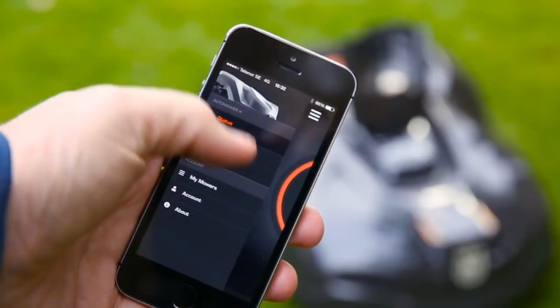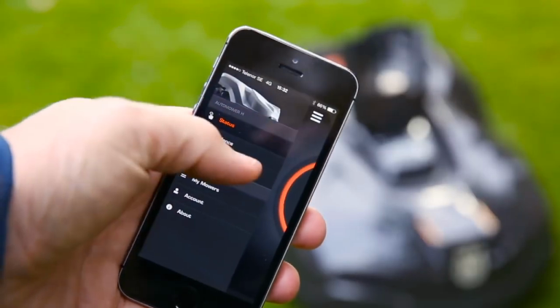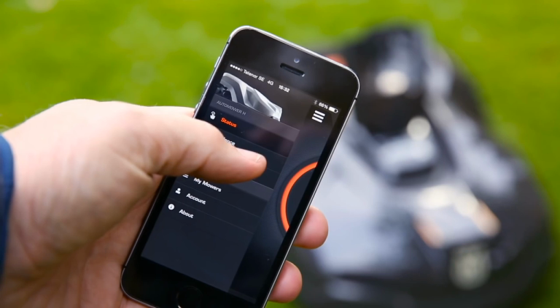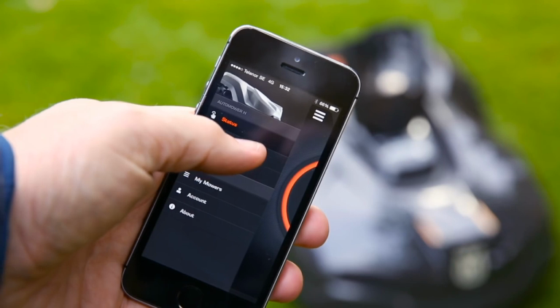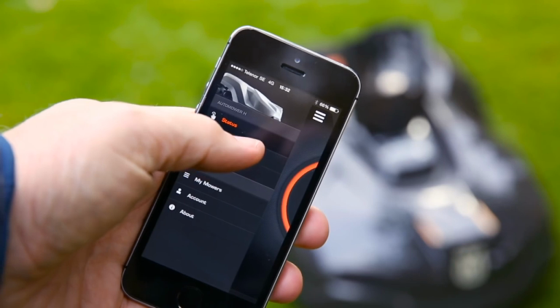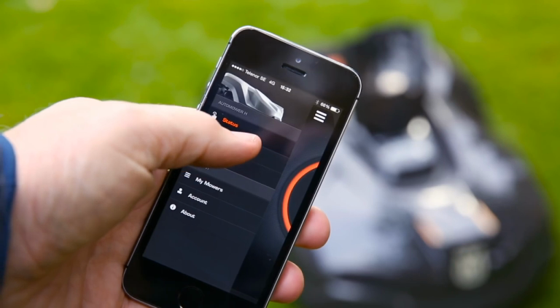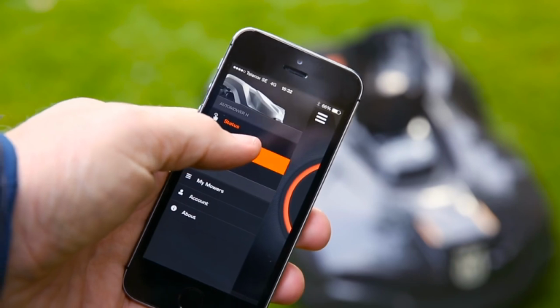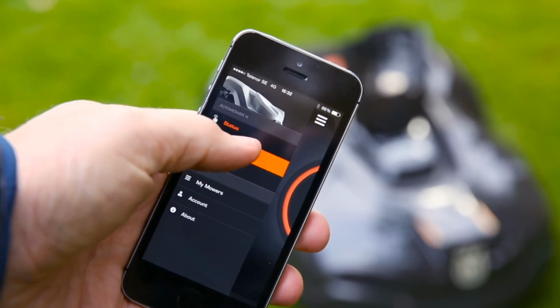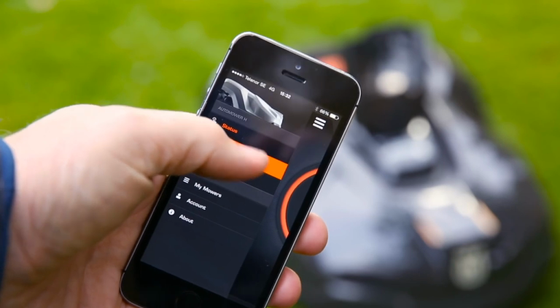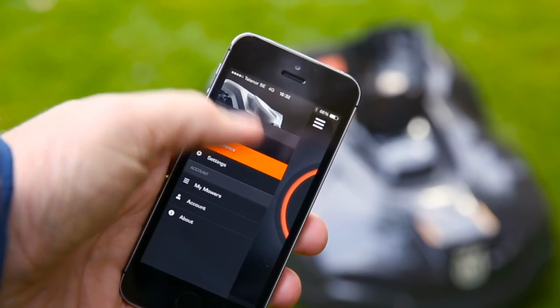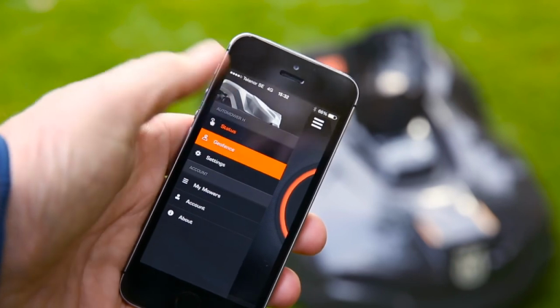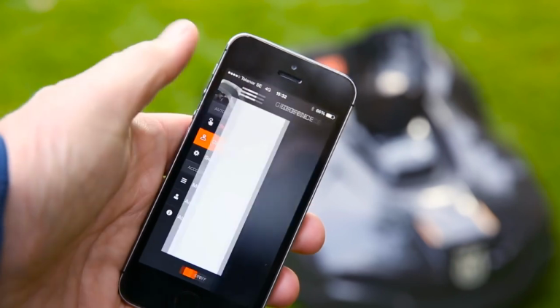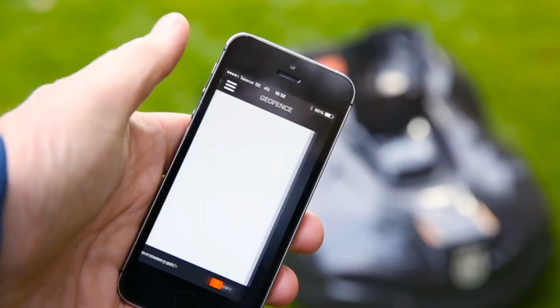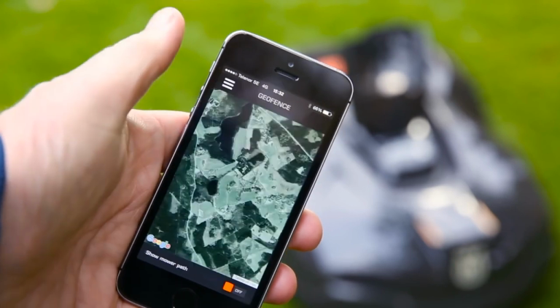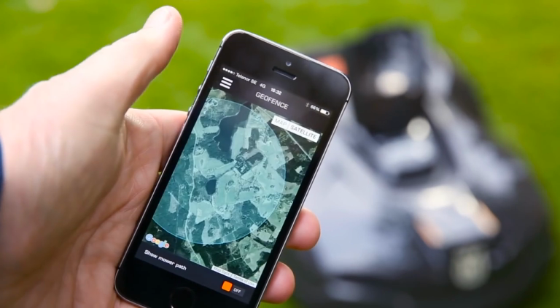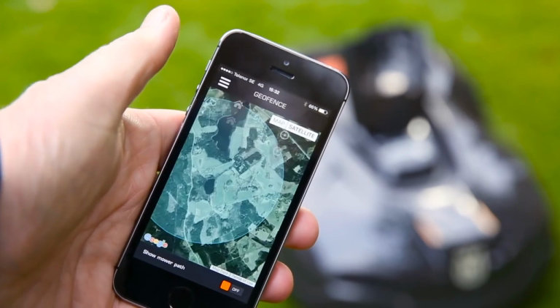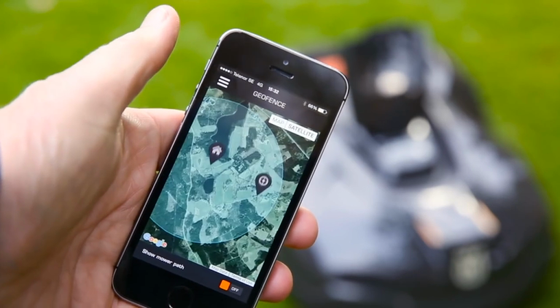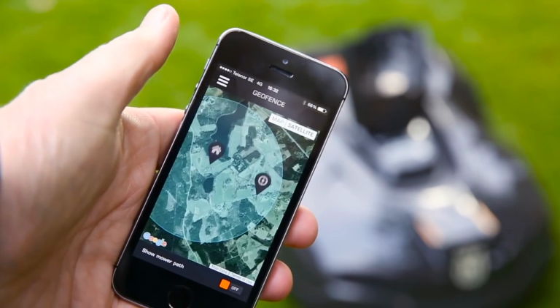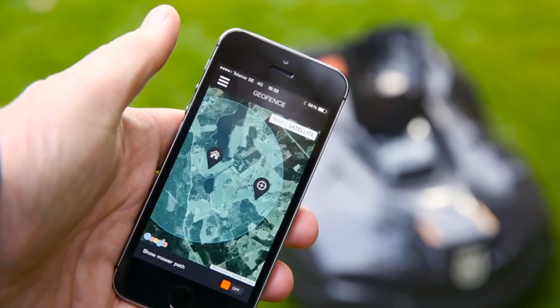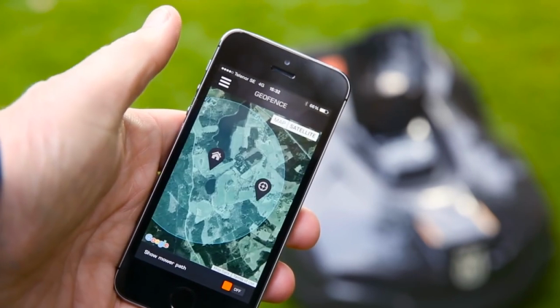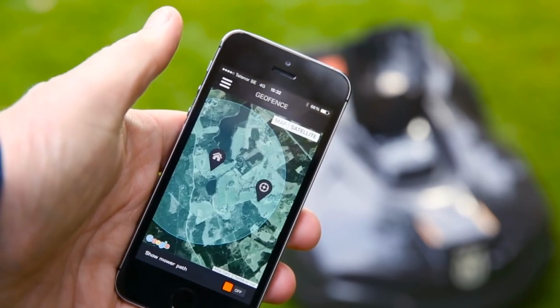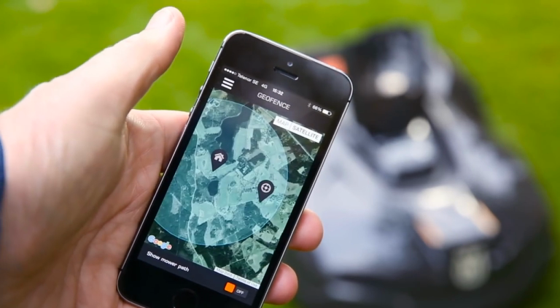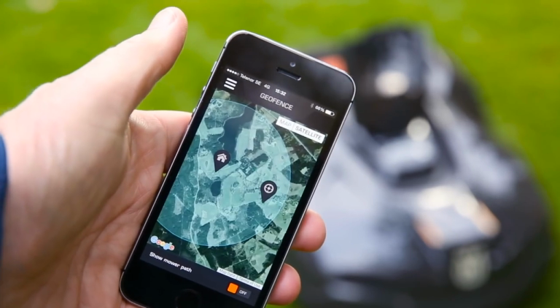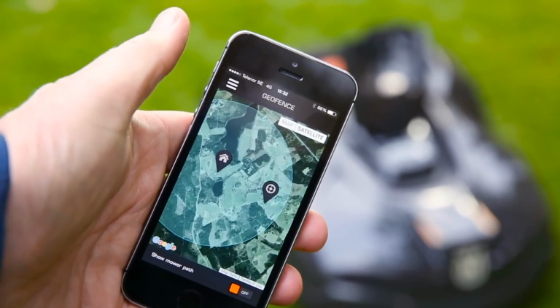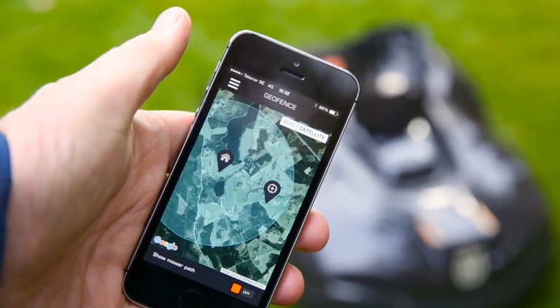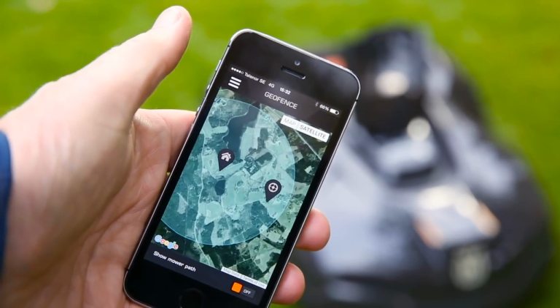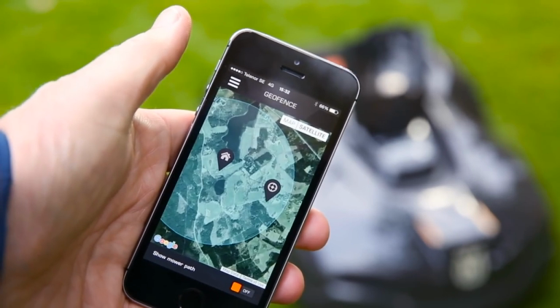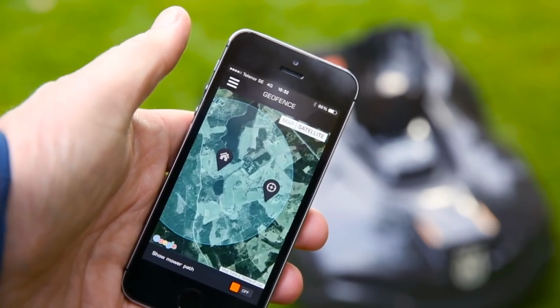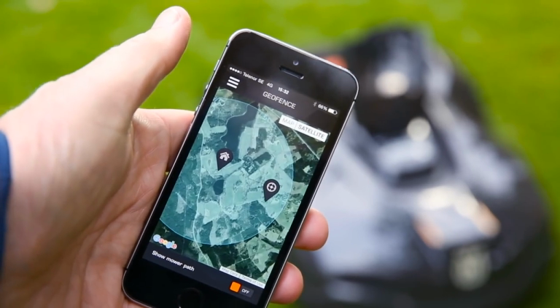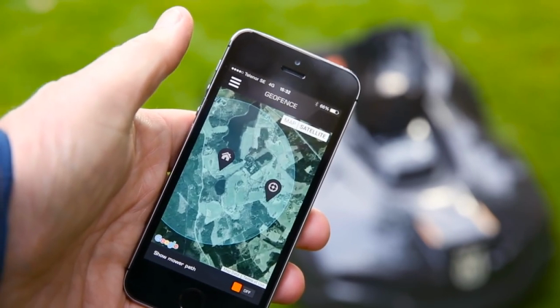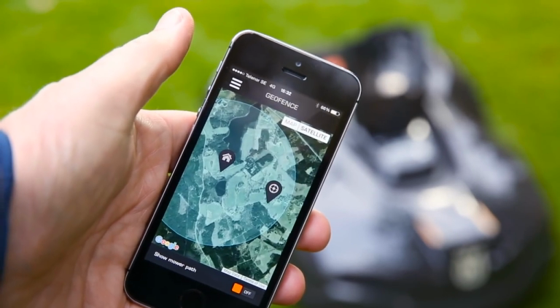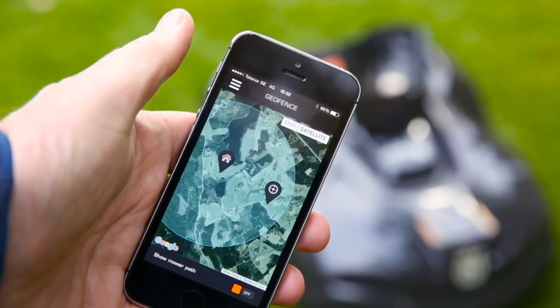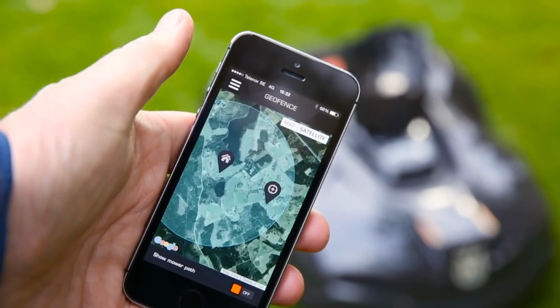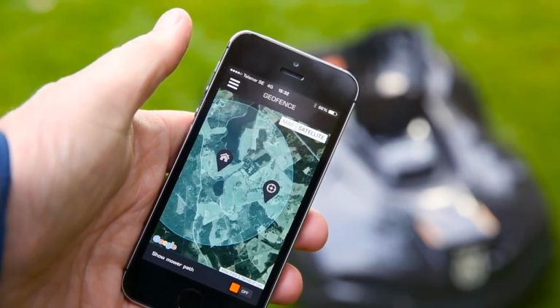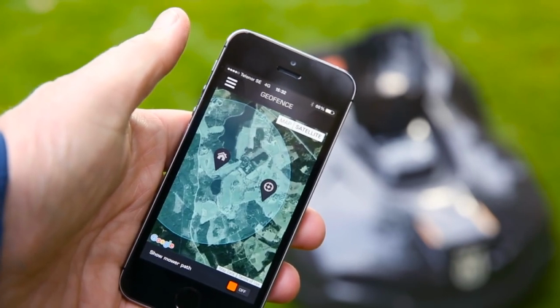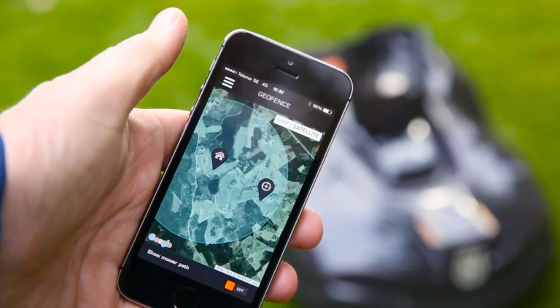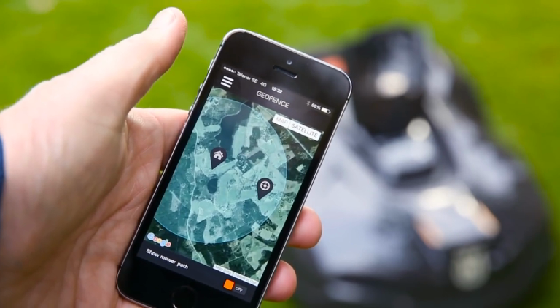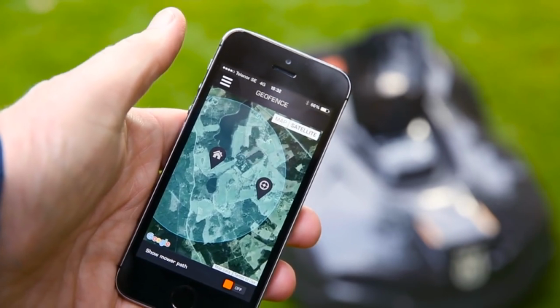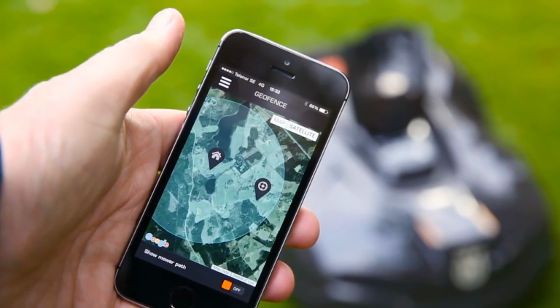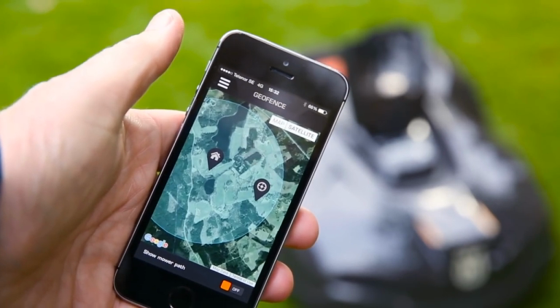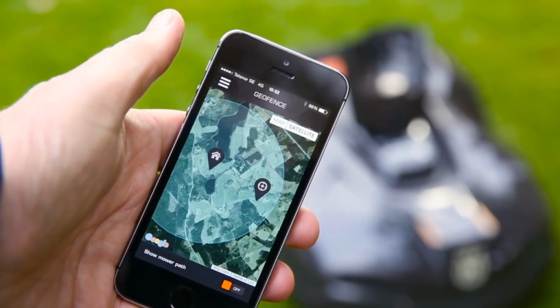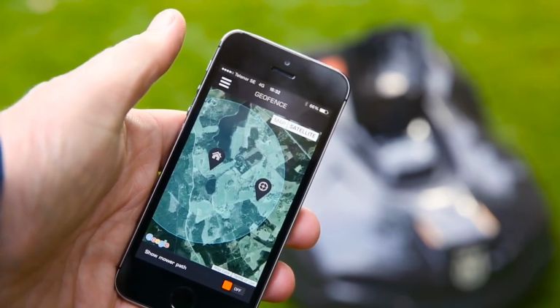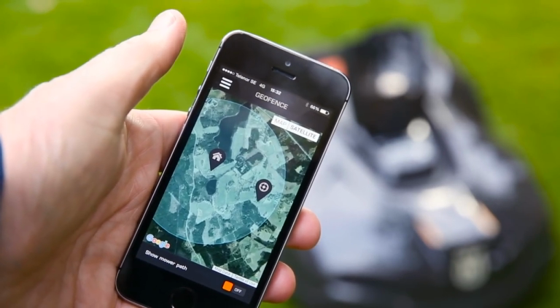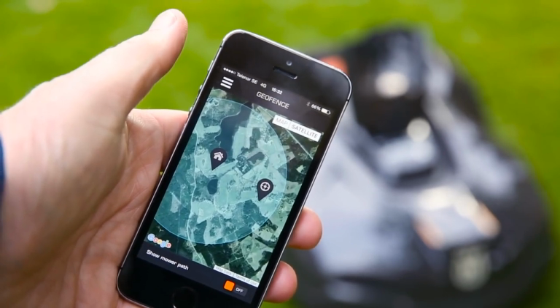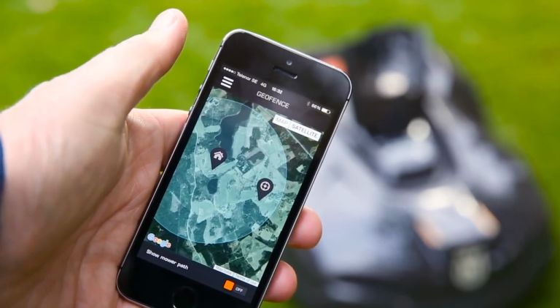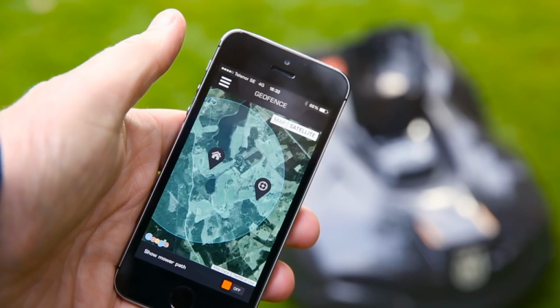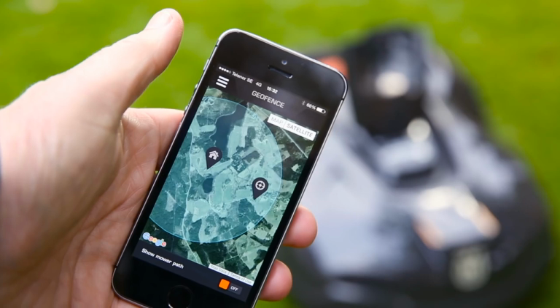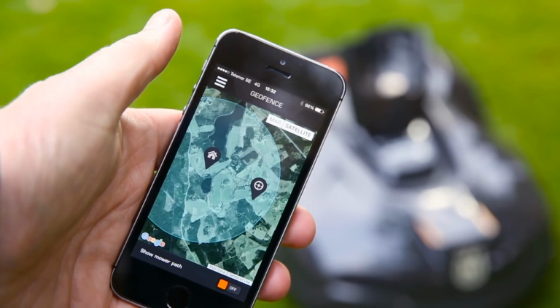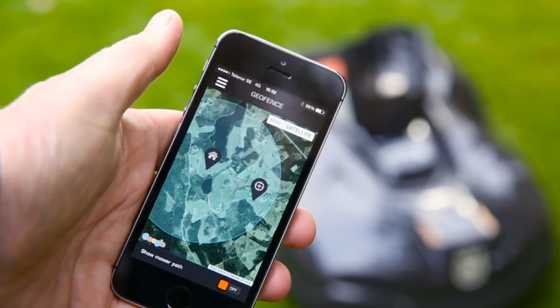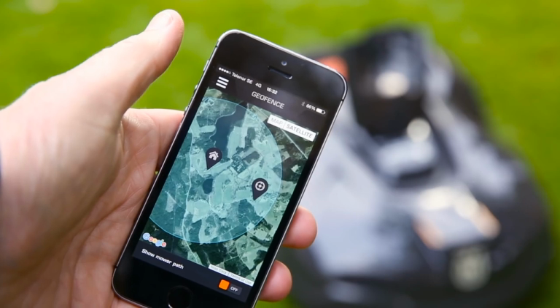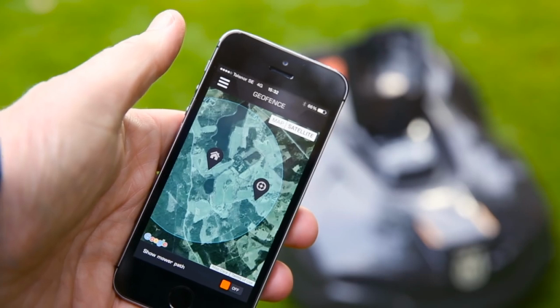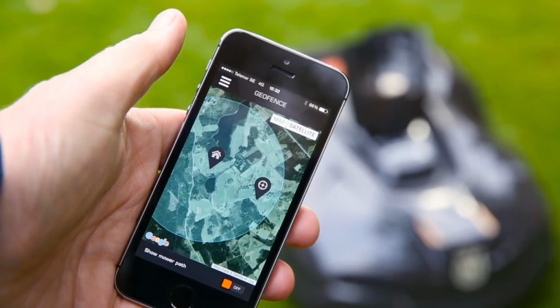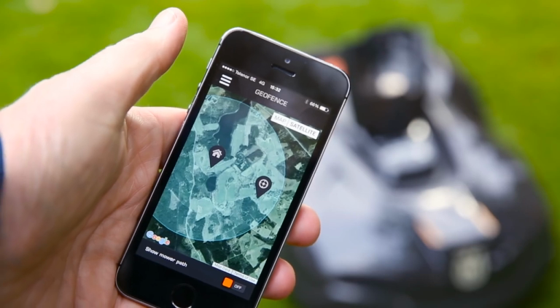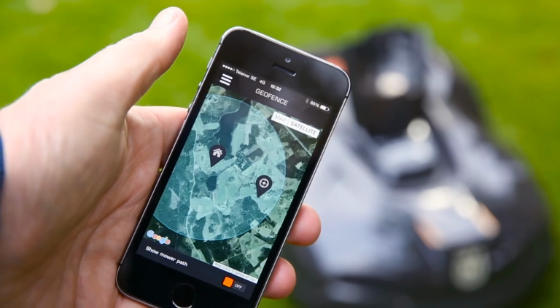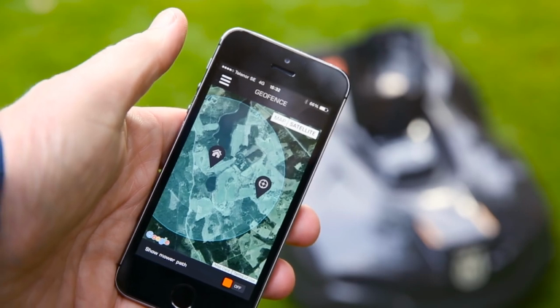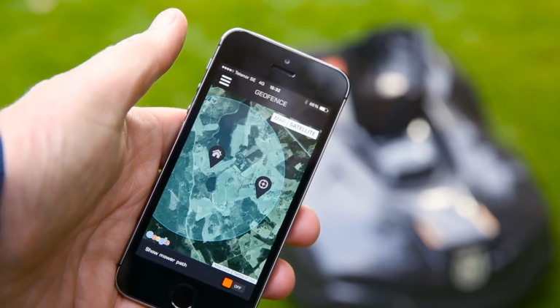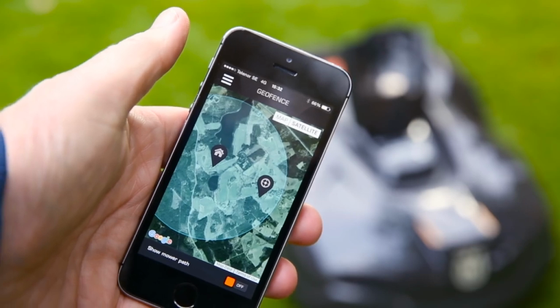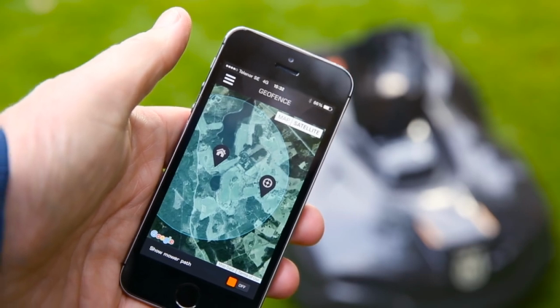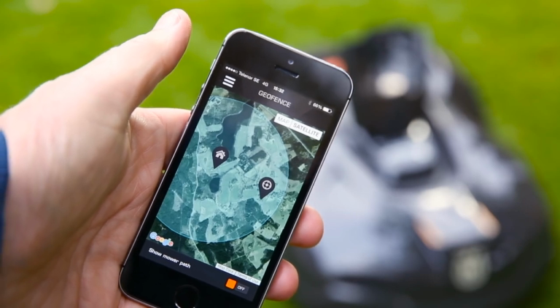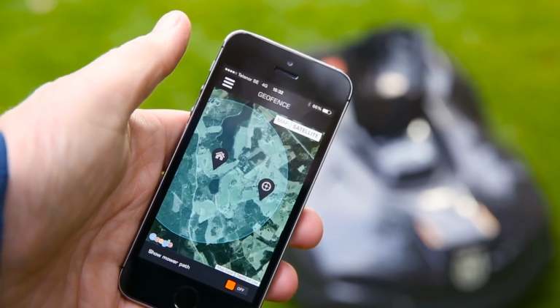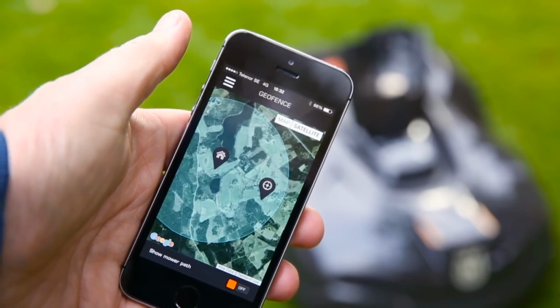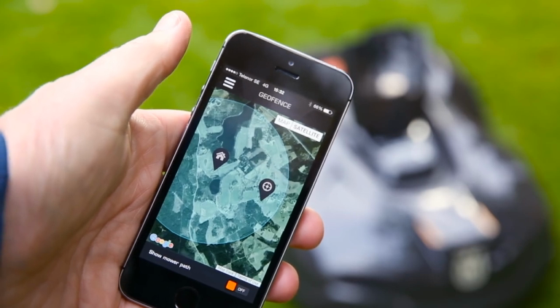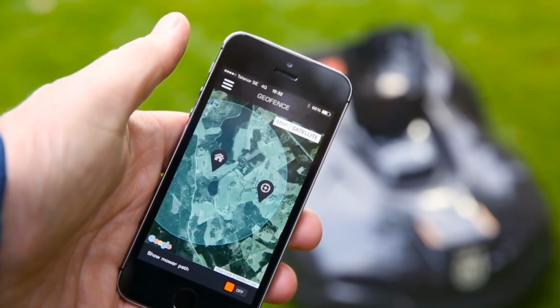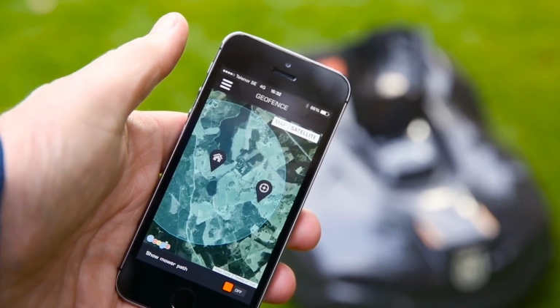Some models have a built-in geofence. If brought outside your home, the alarm will go off and will automatically send tracking data.